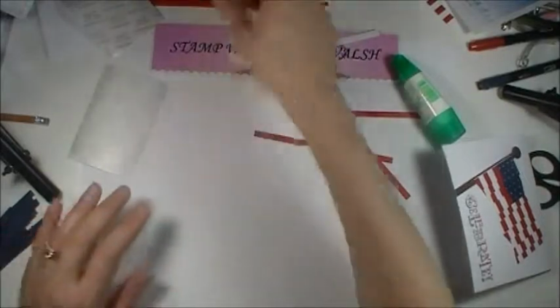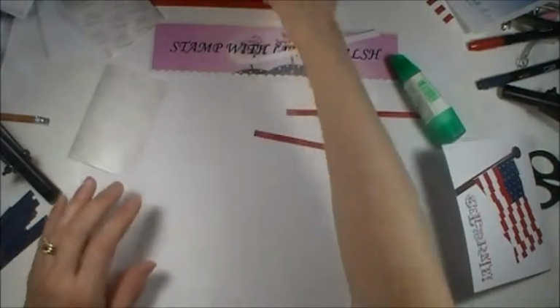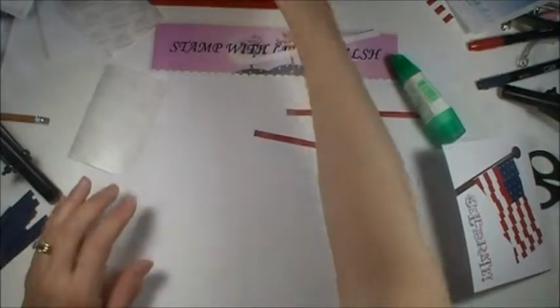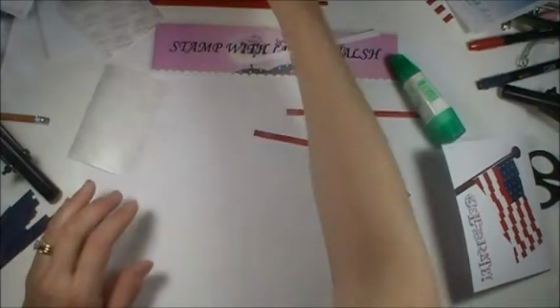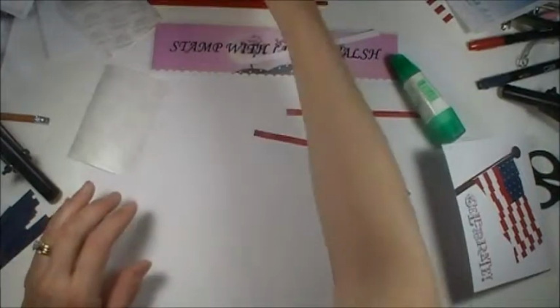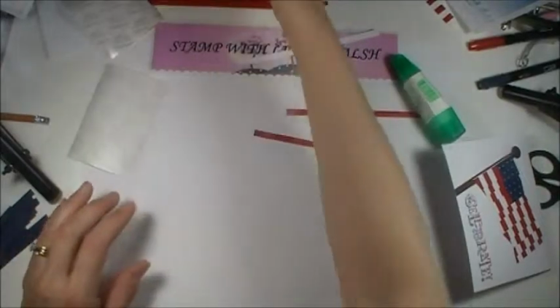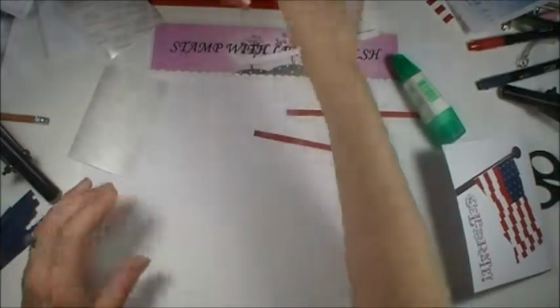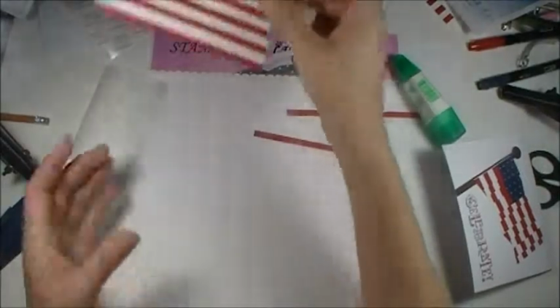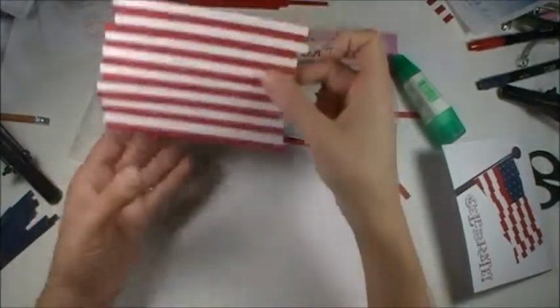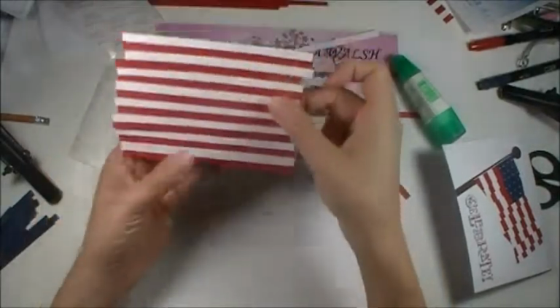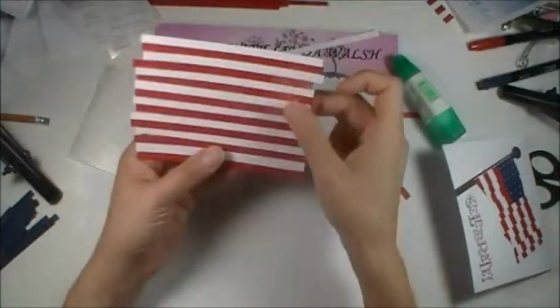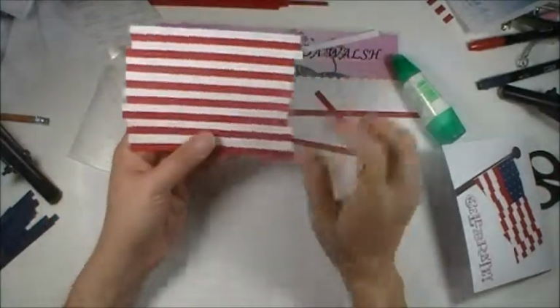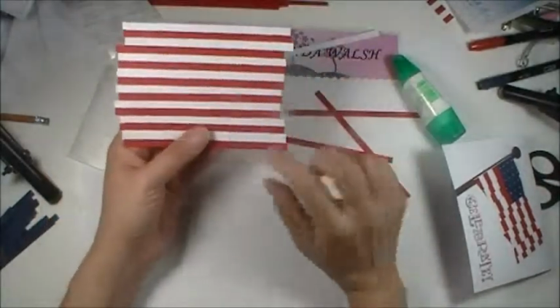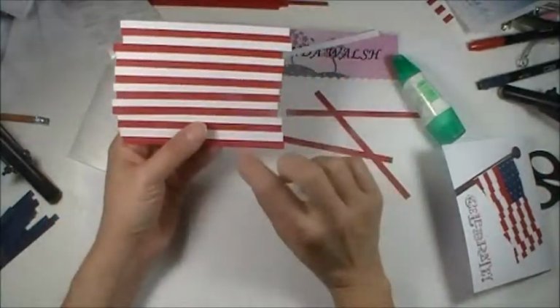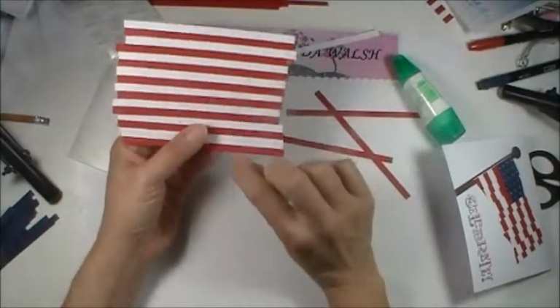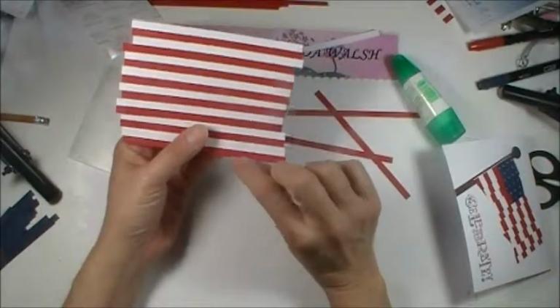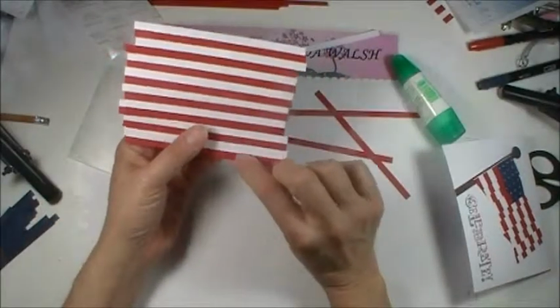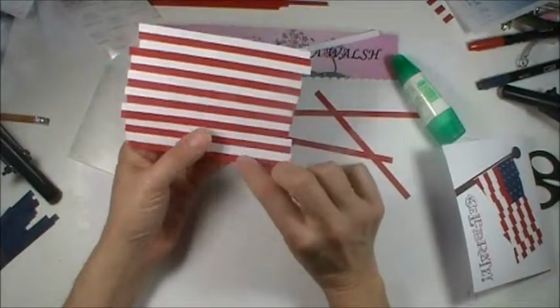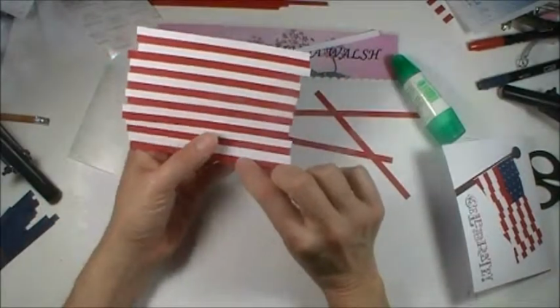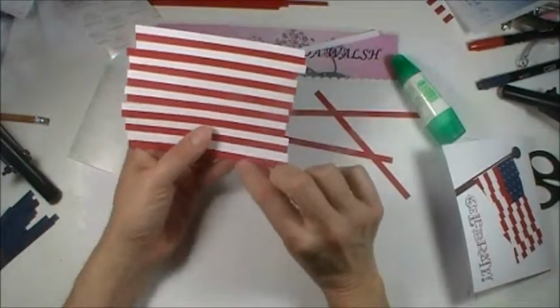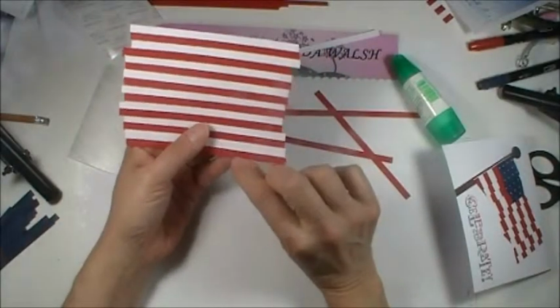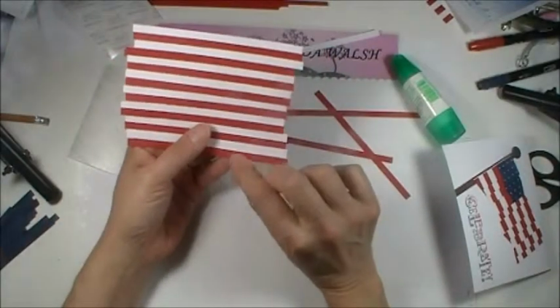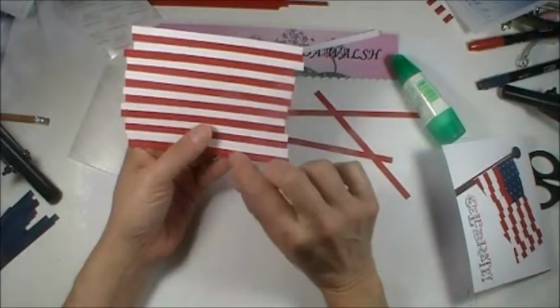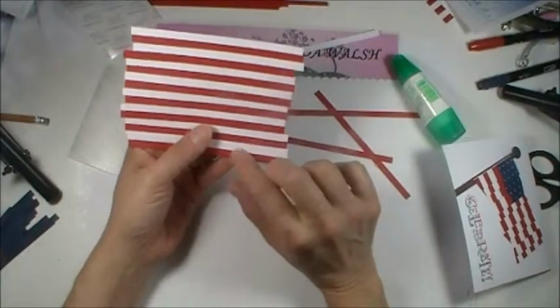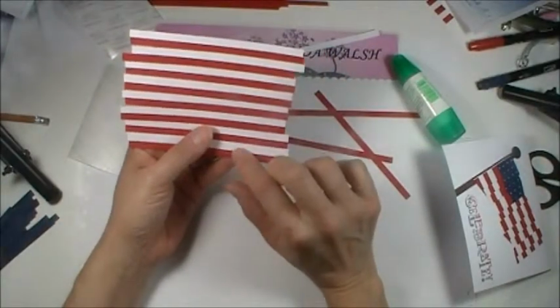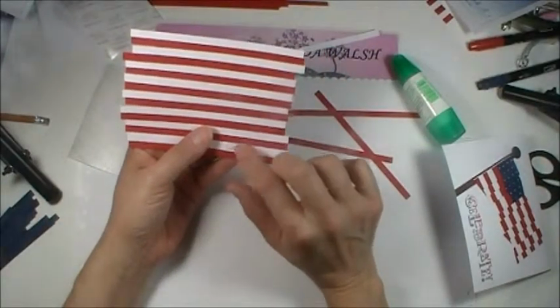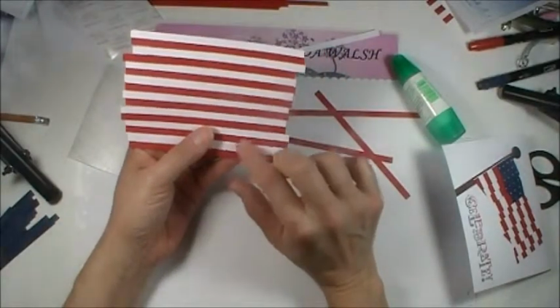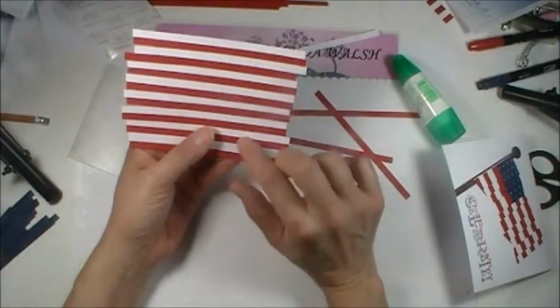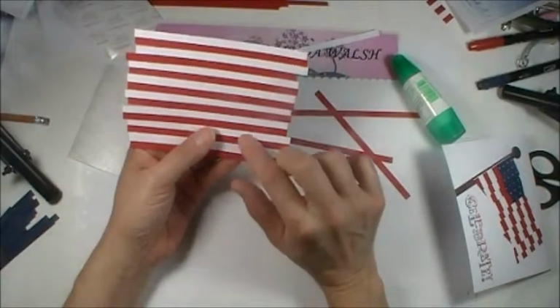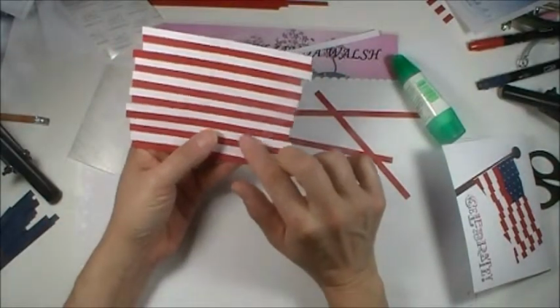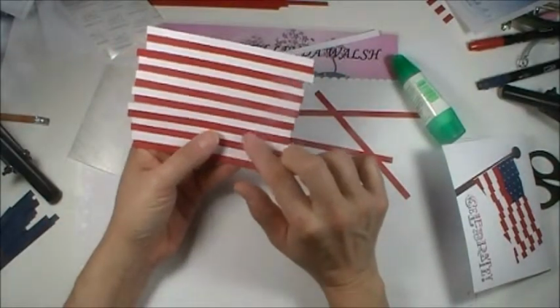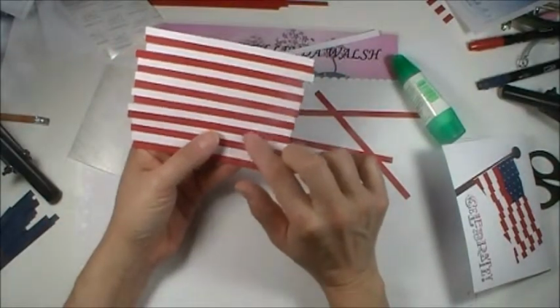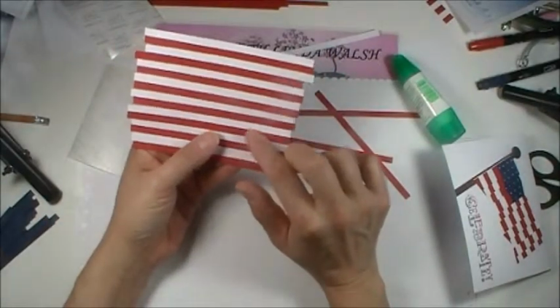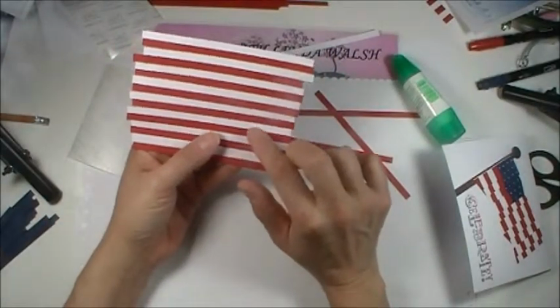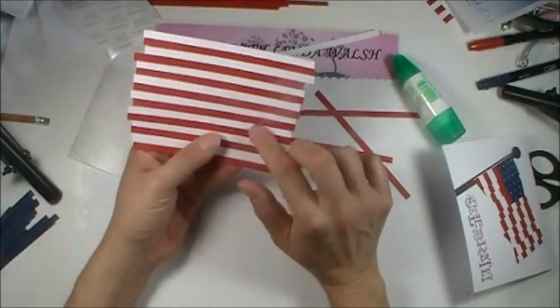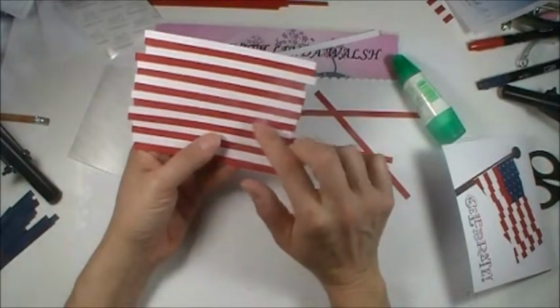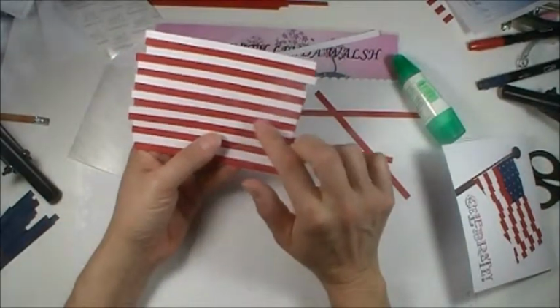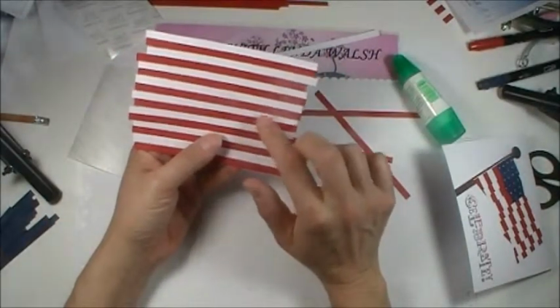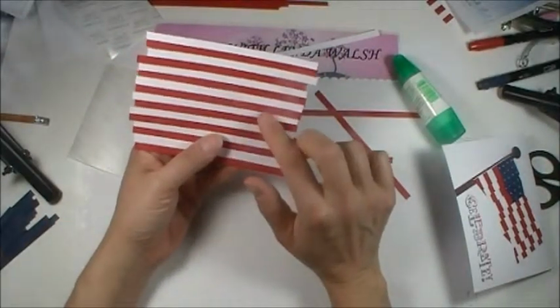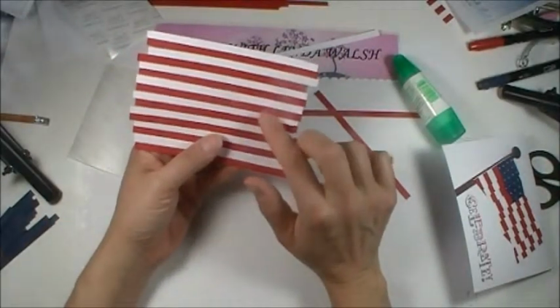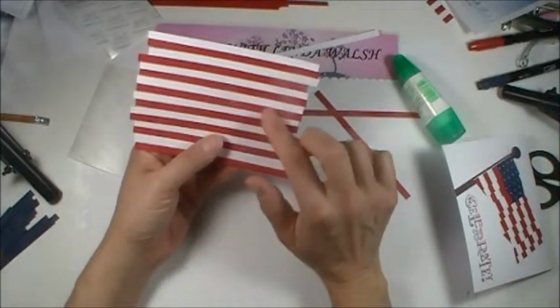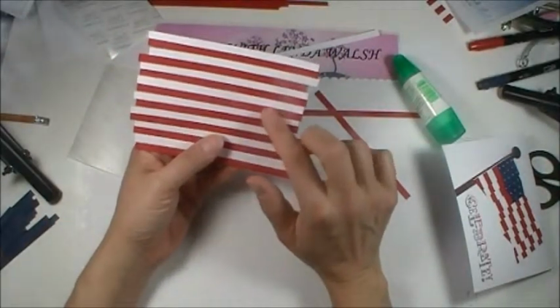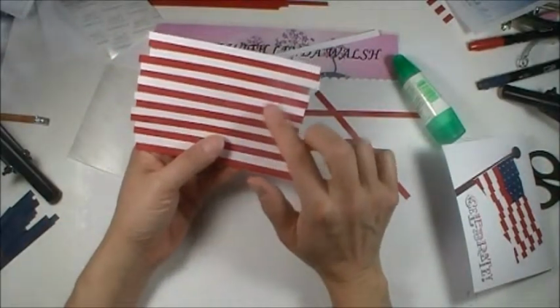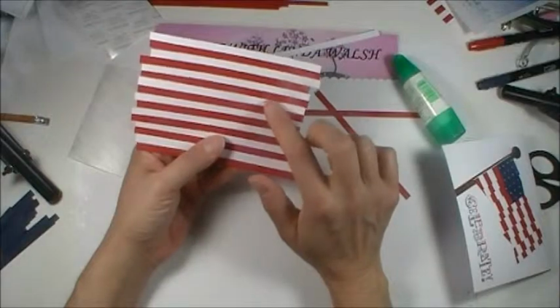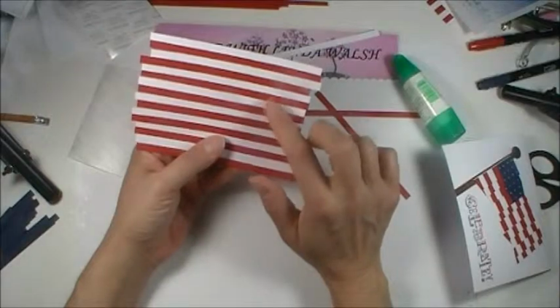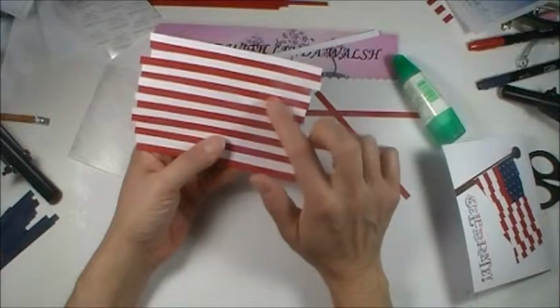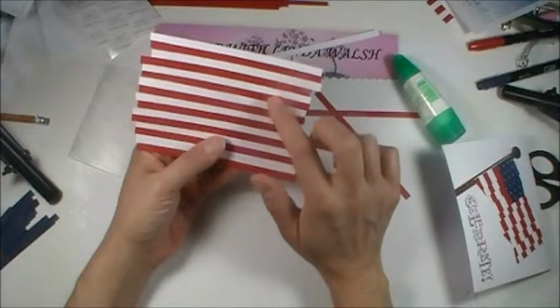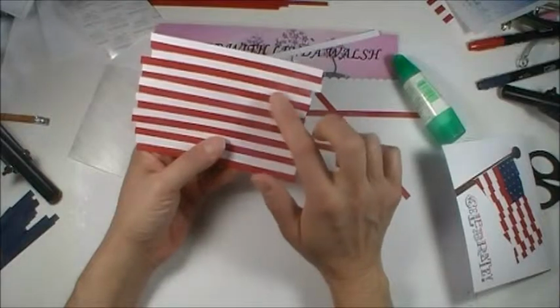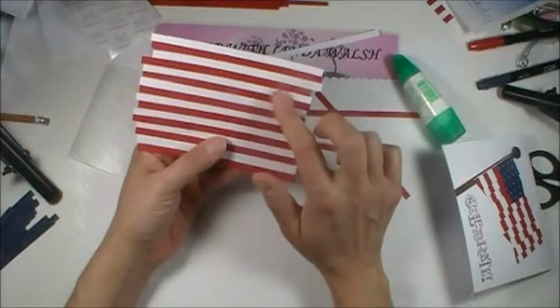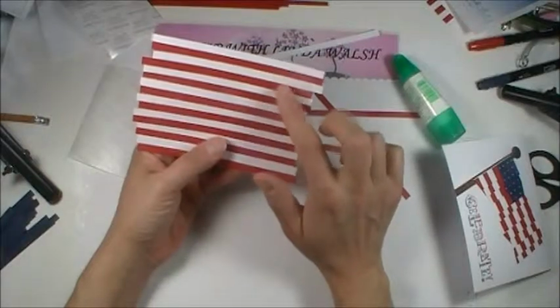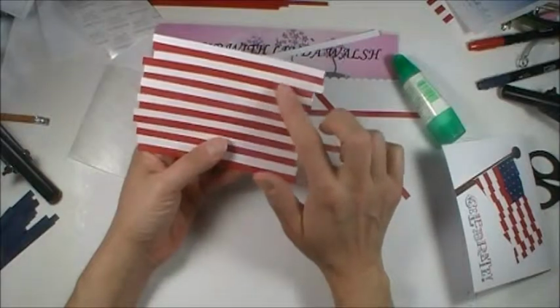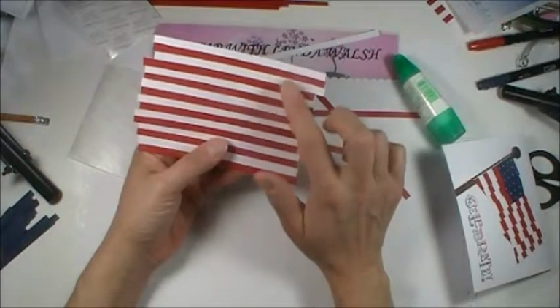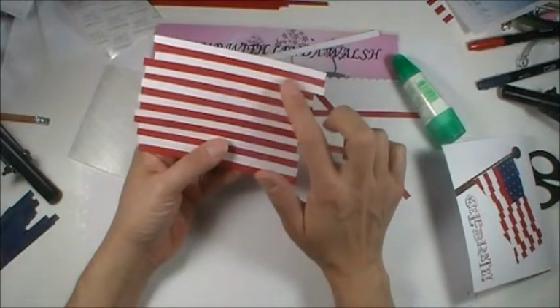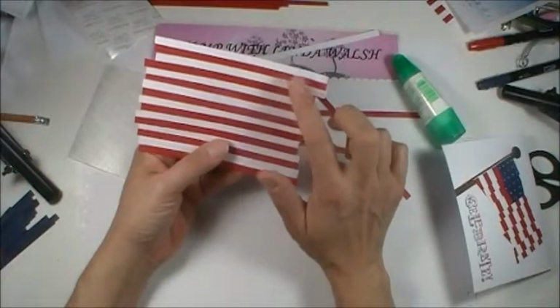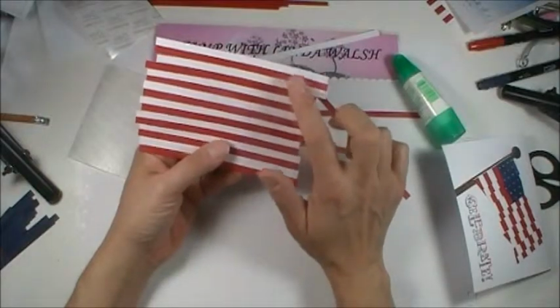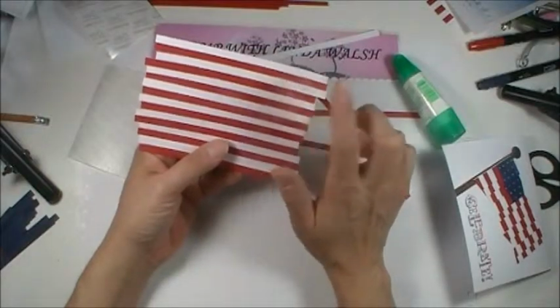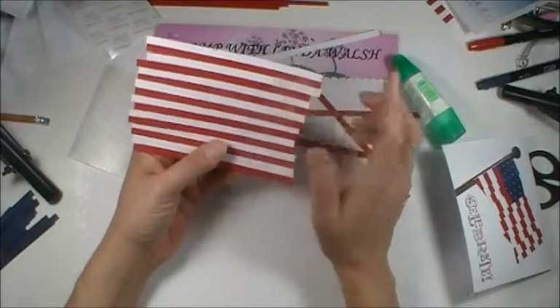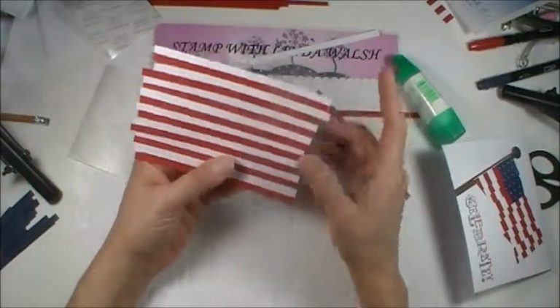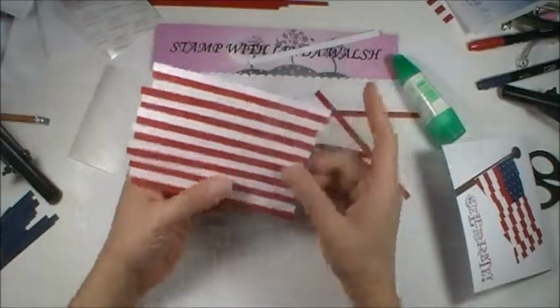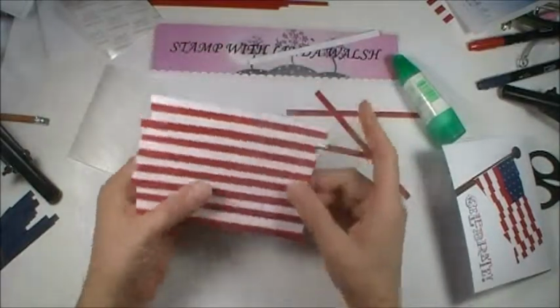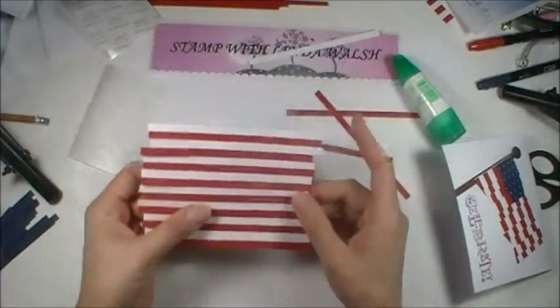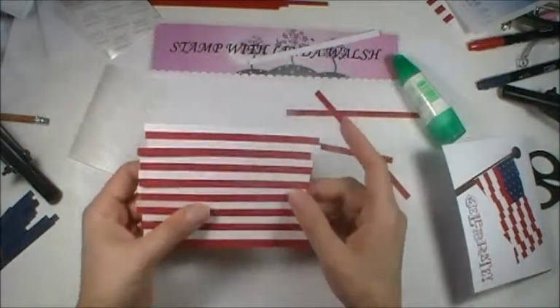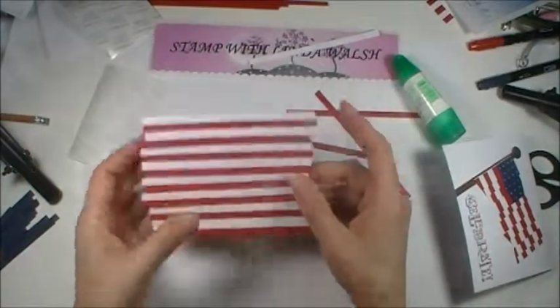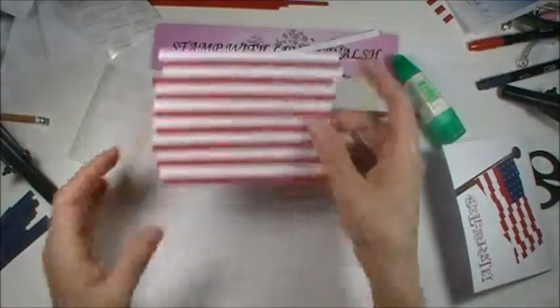By the way, this first sheet is probably about 16 rows — I count 16 rows total.